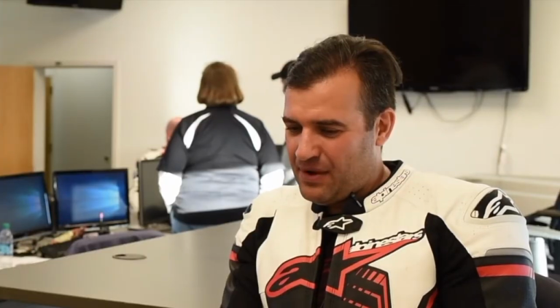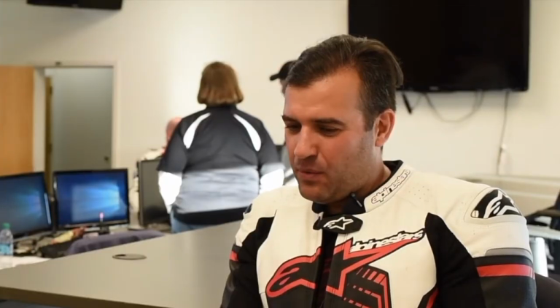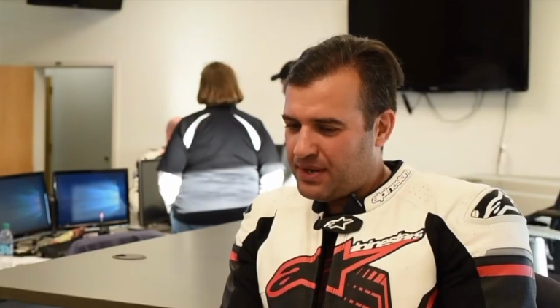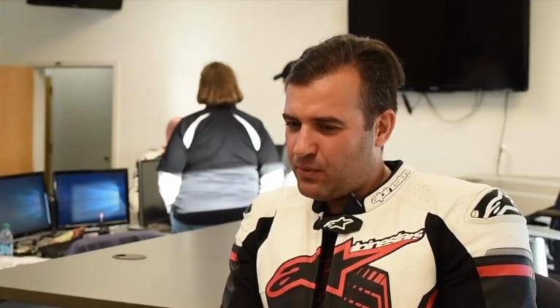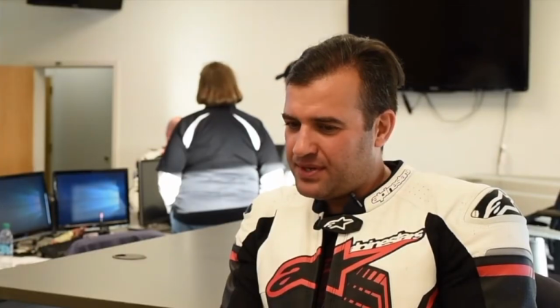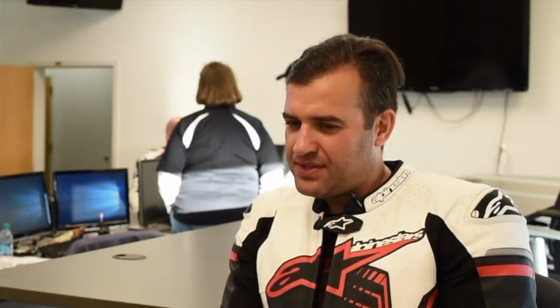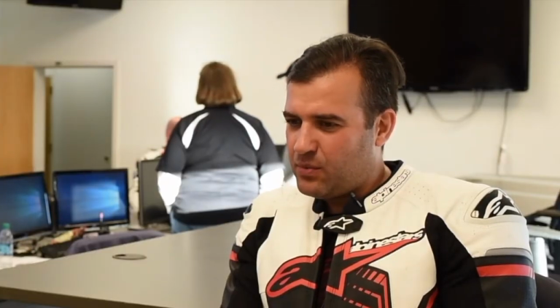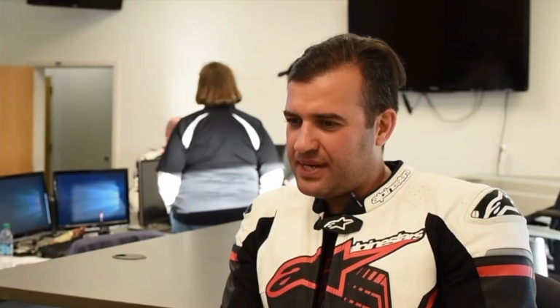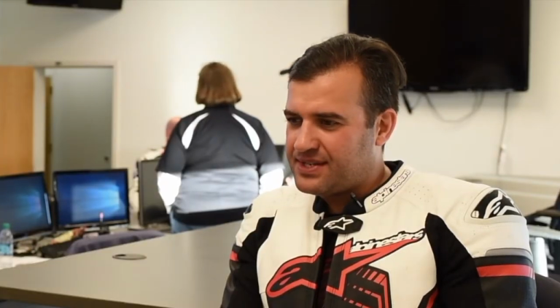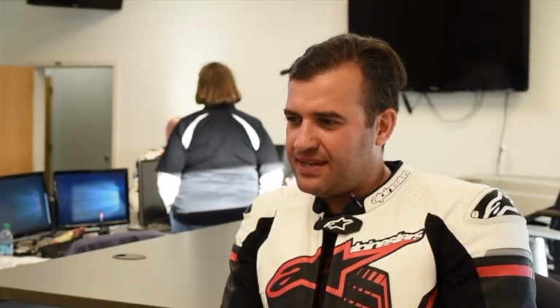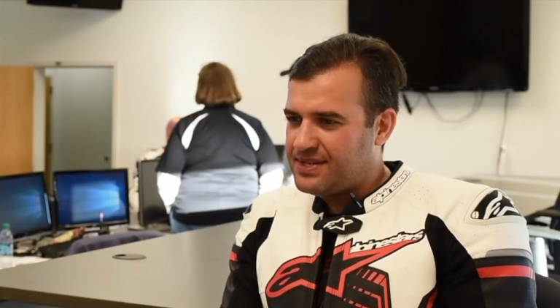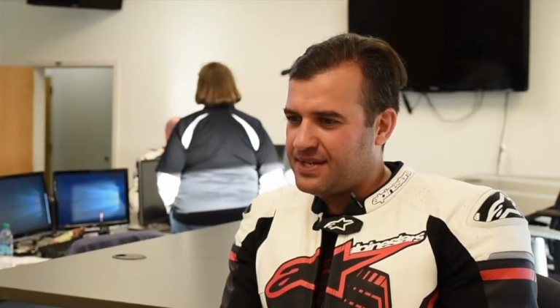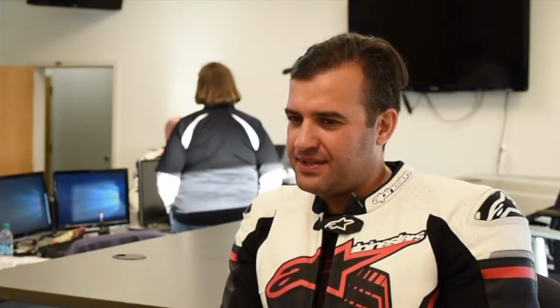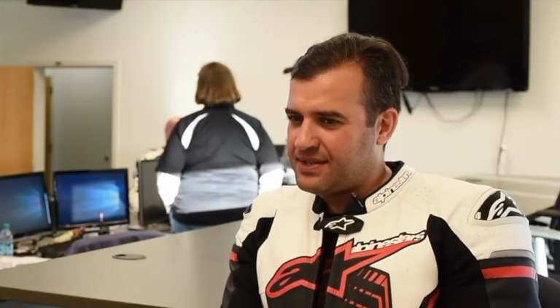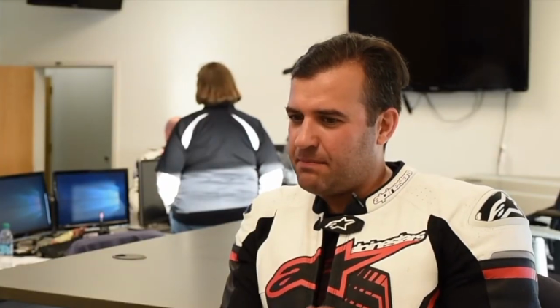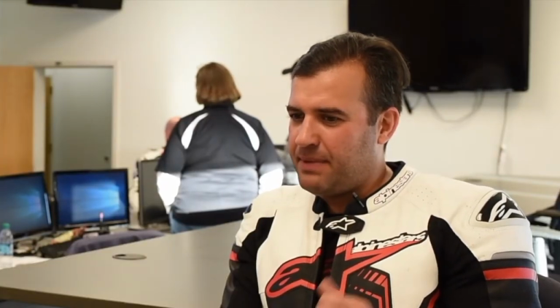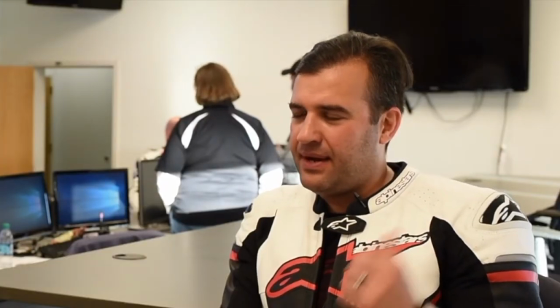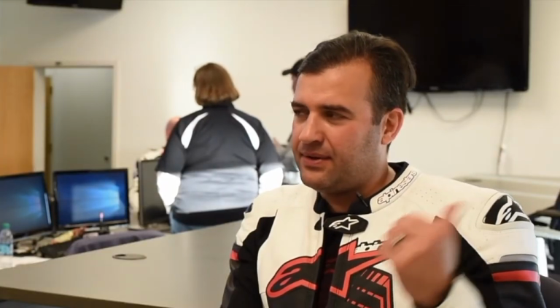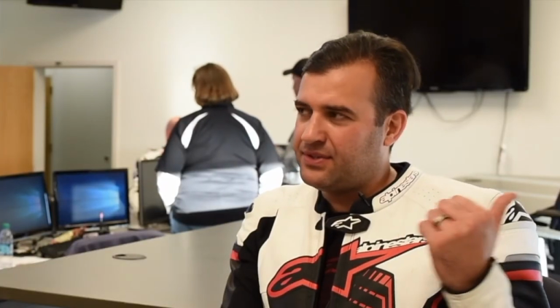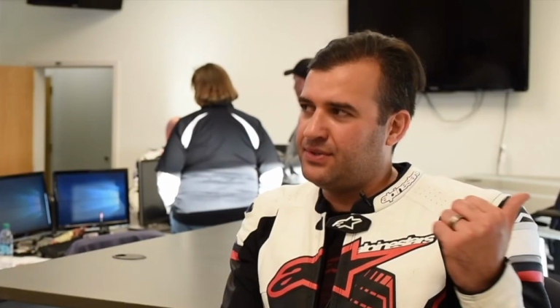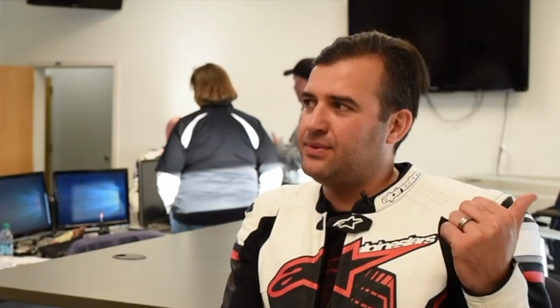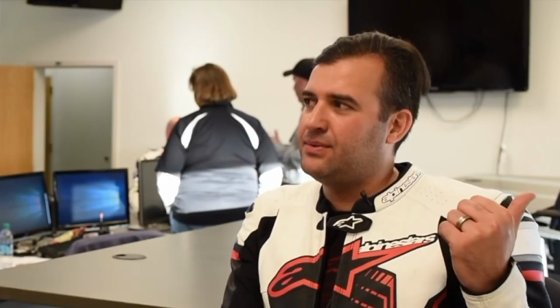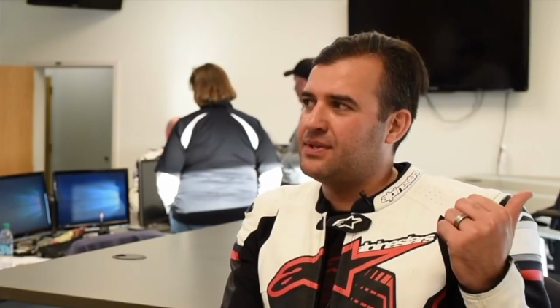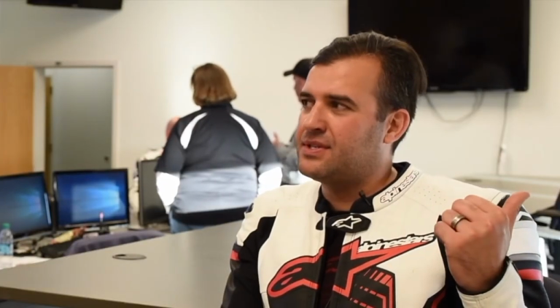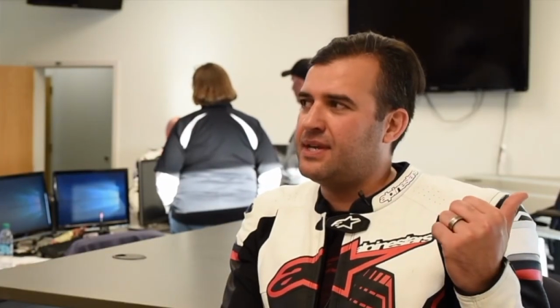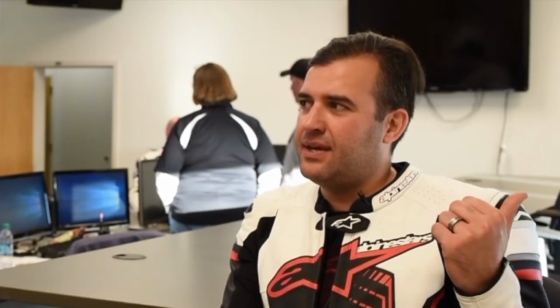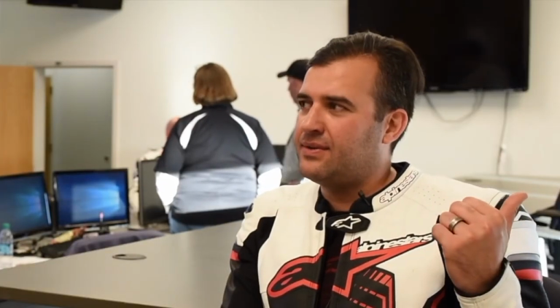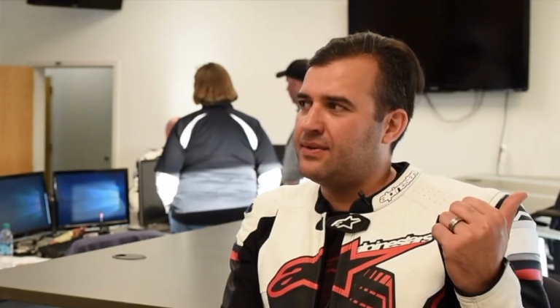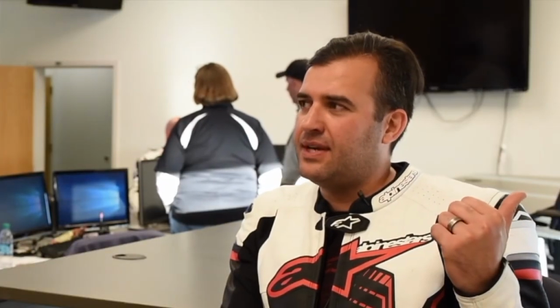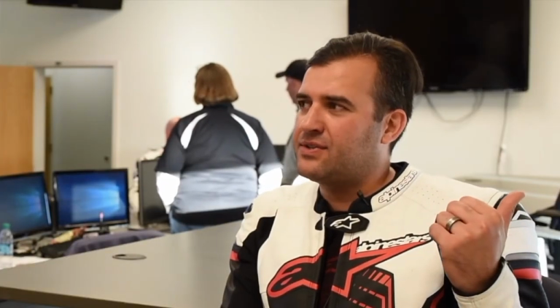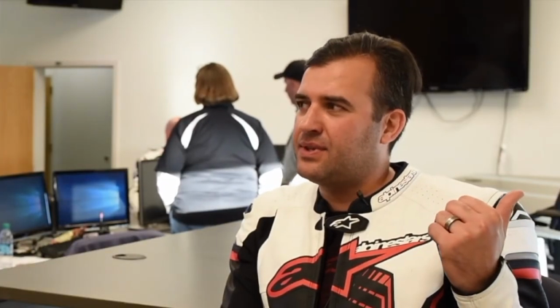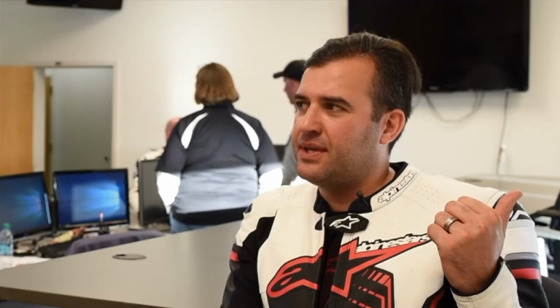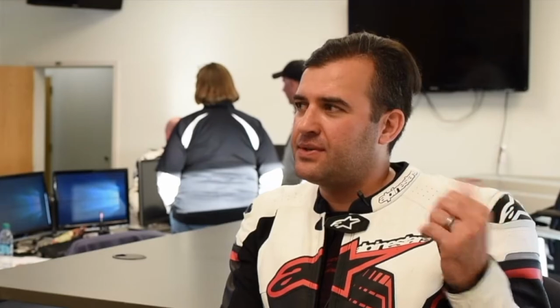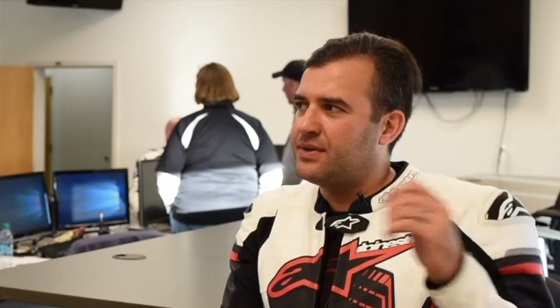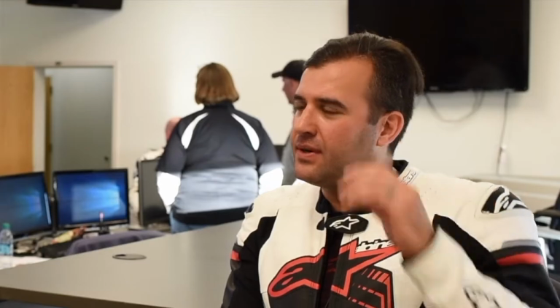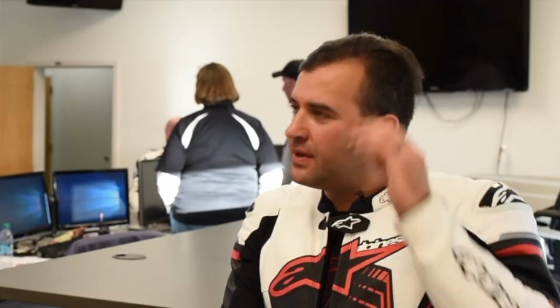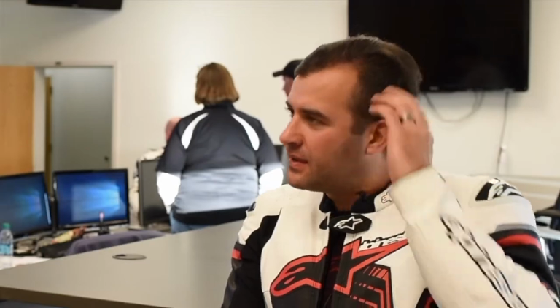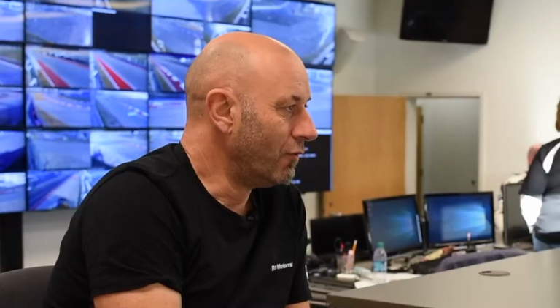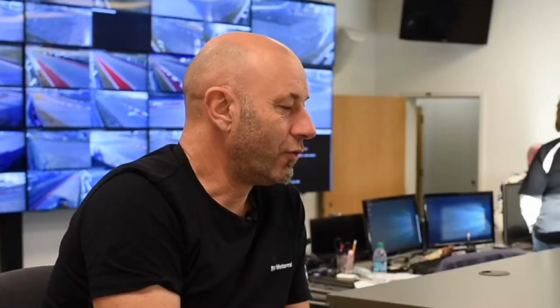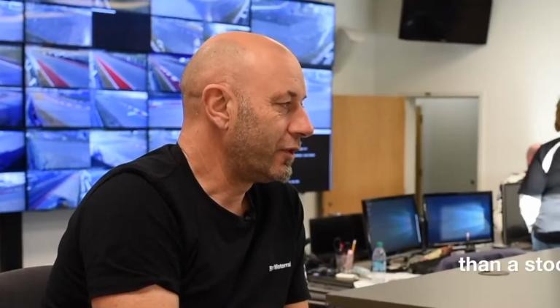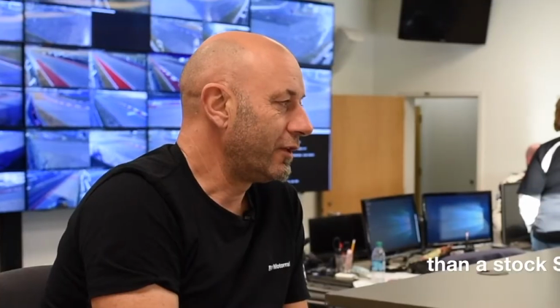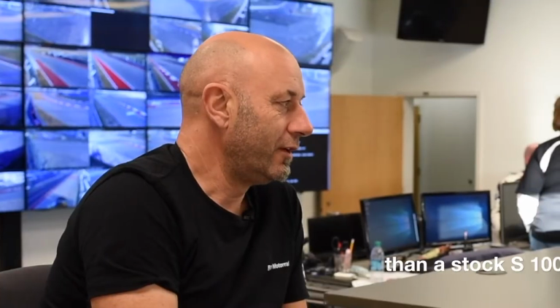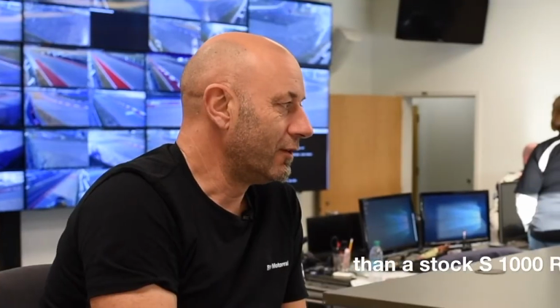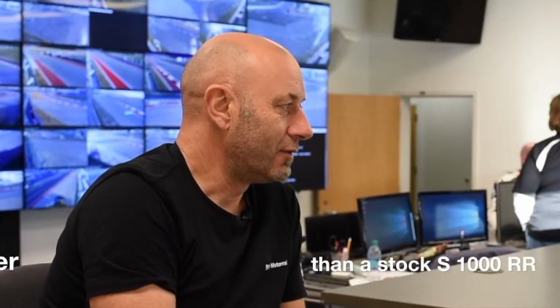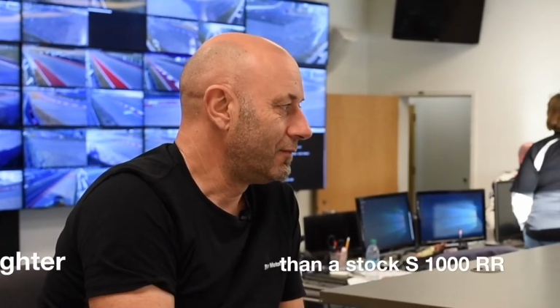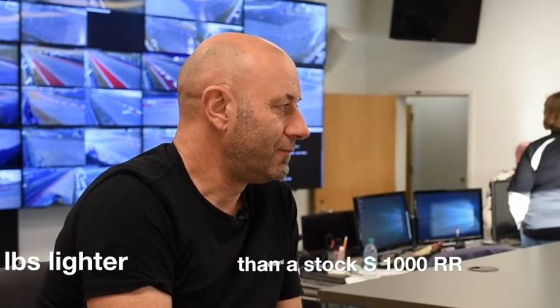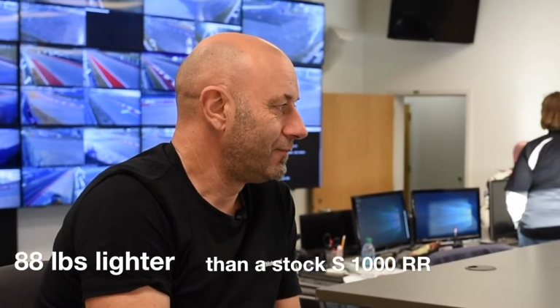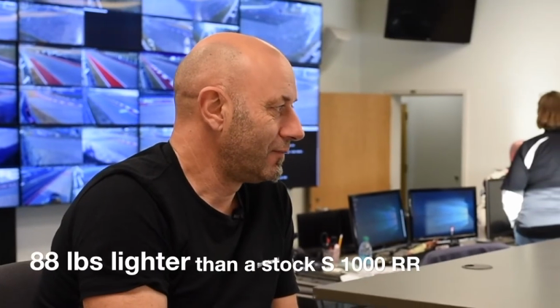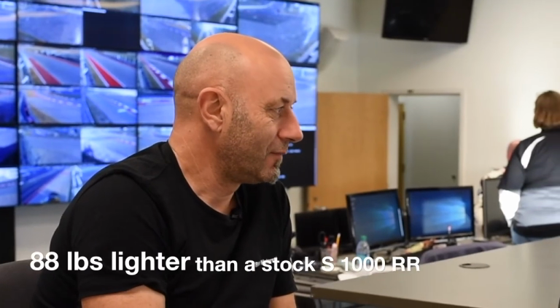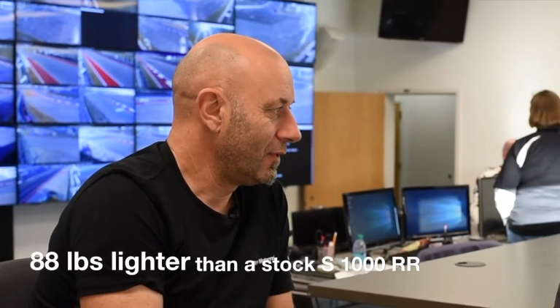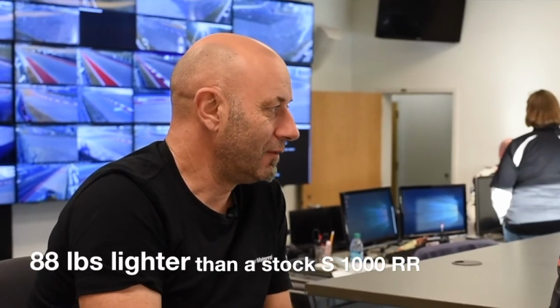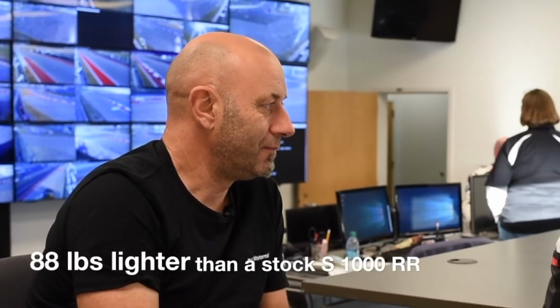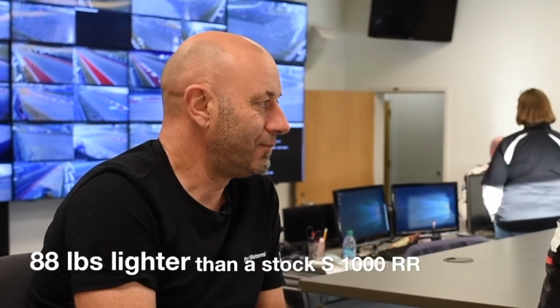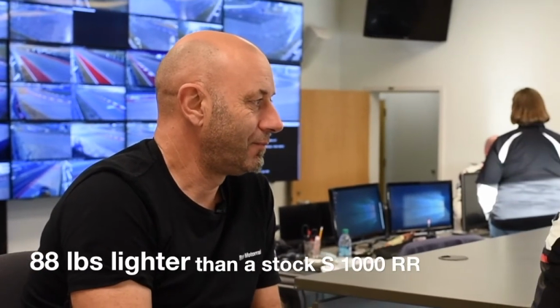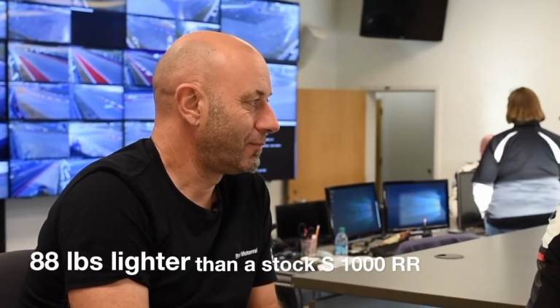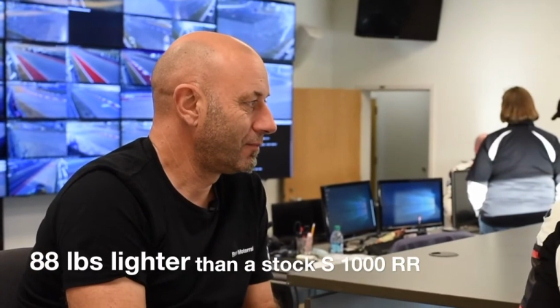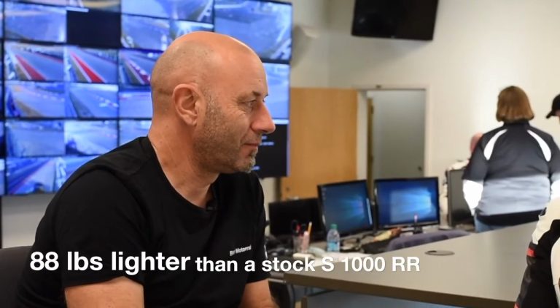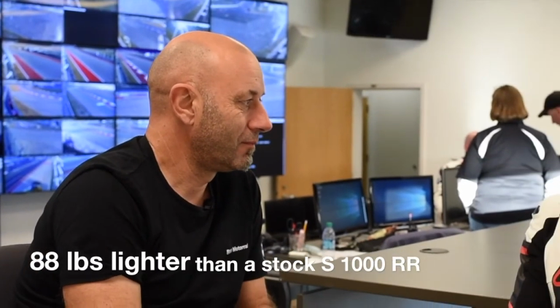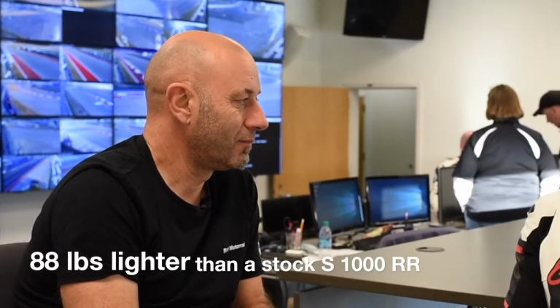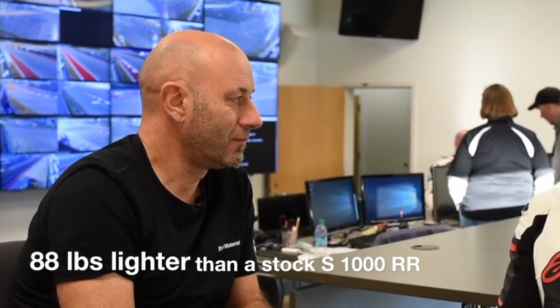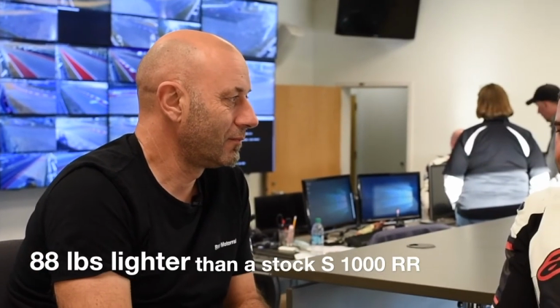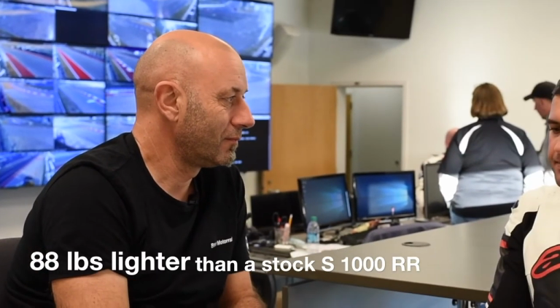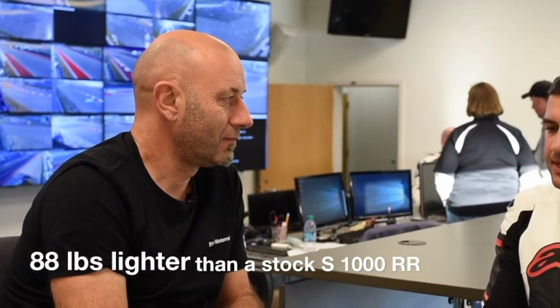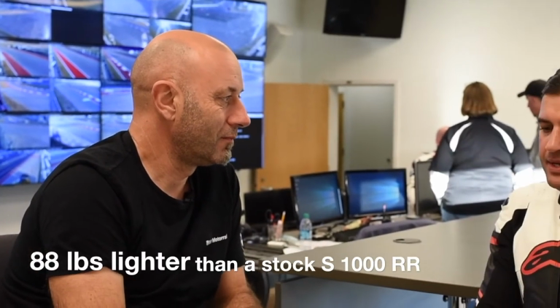What is the weight savings on this compared to the standard S1000RR? 40 kilos. 40 kilos? Wow, just from that.